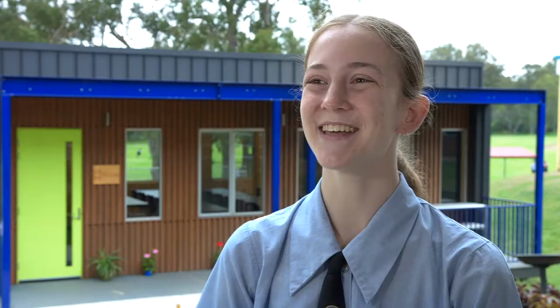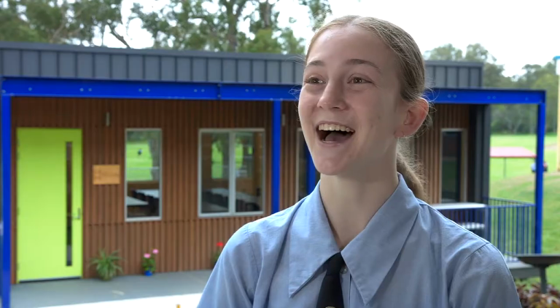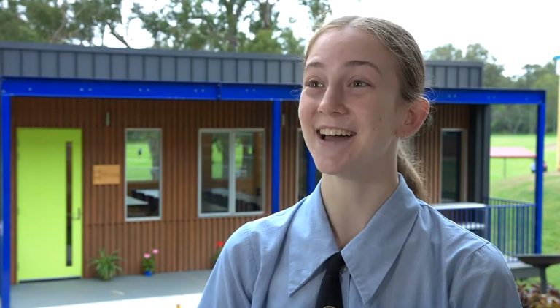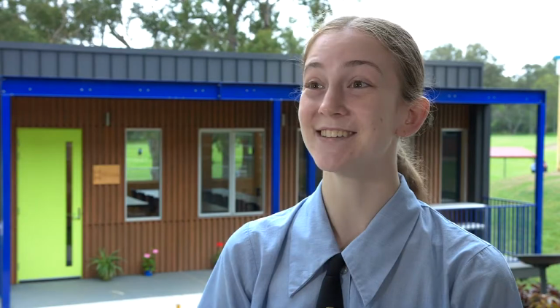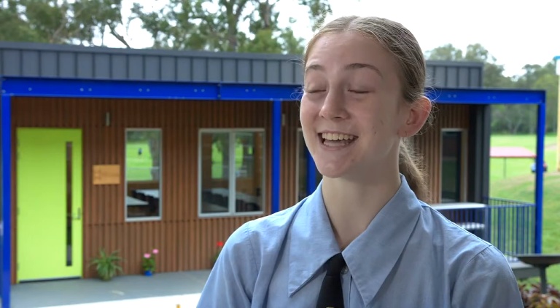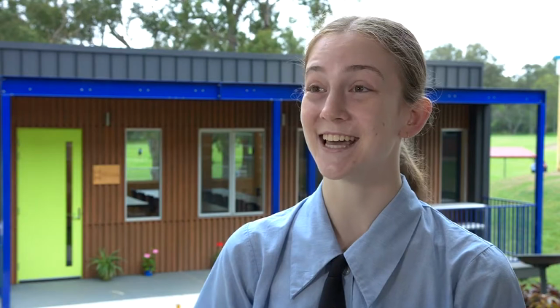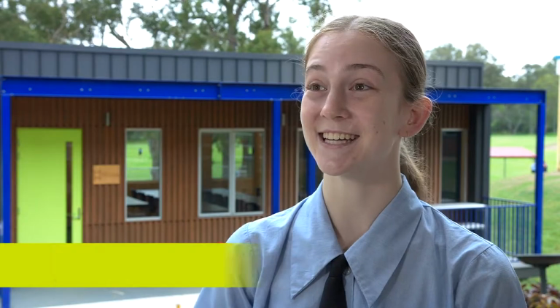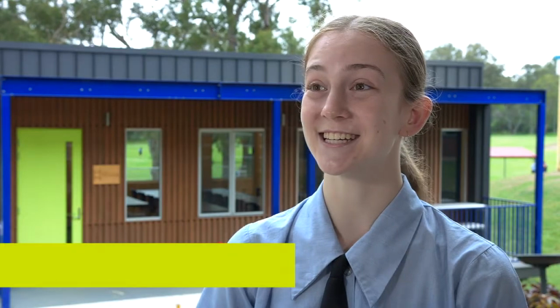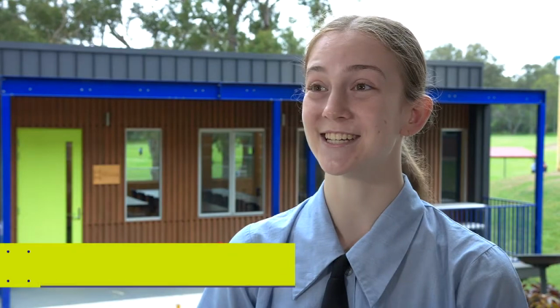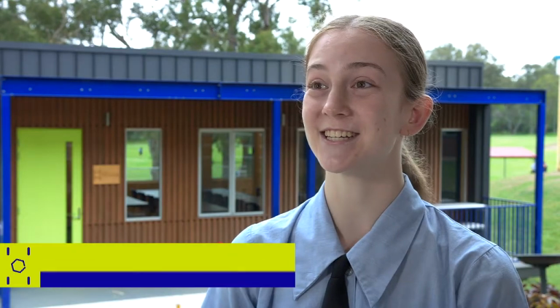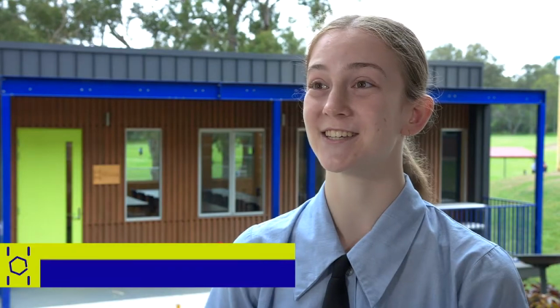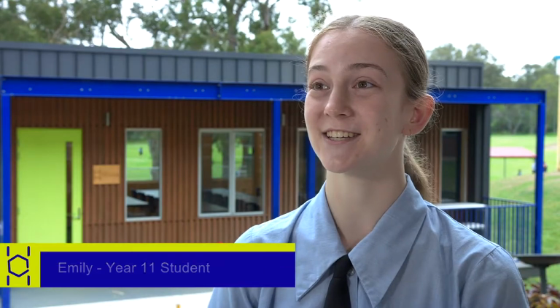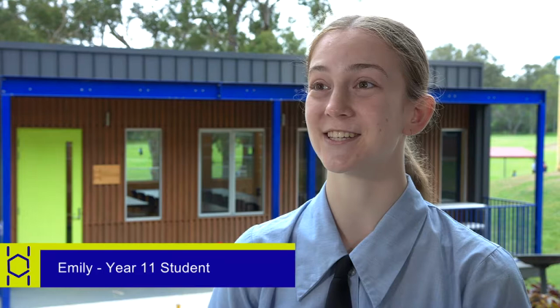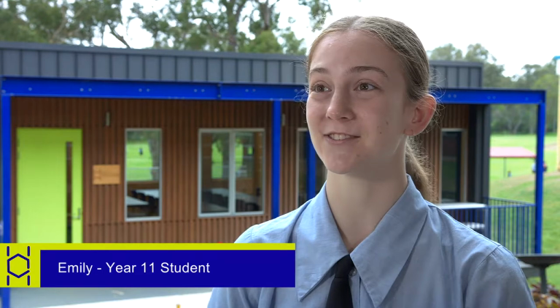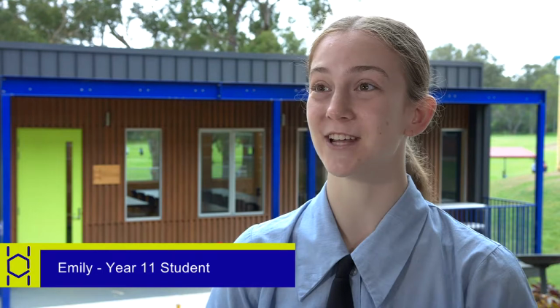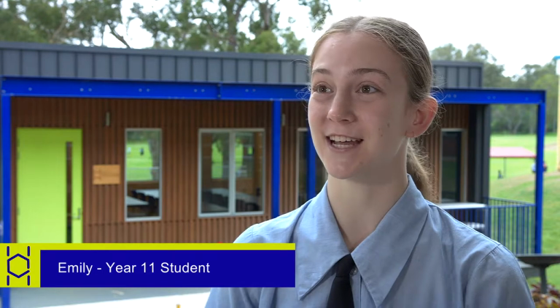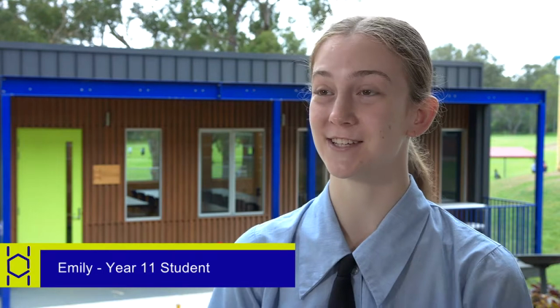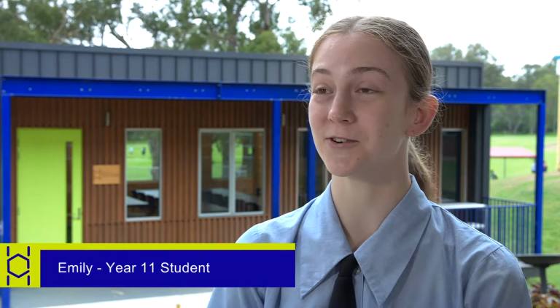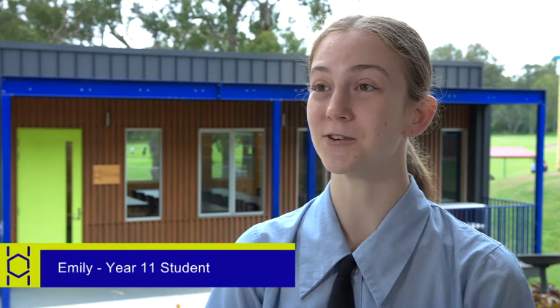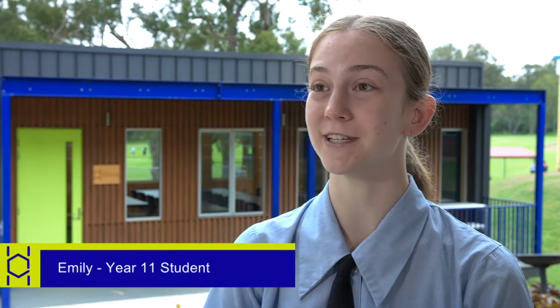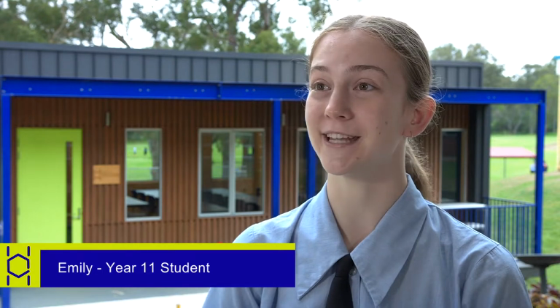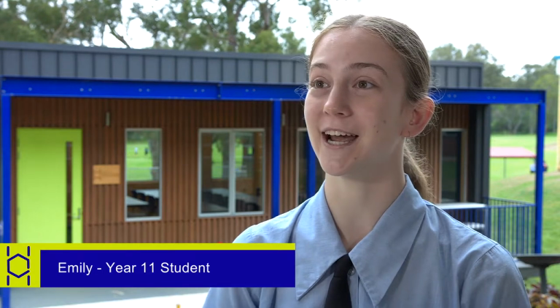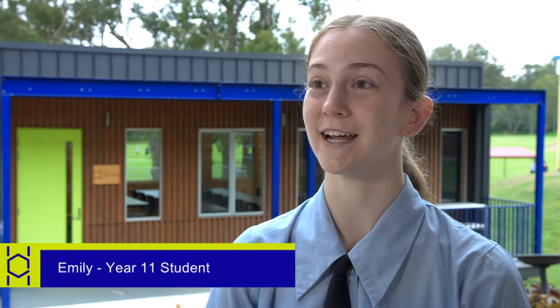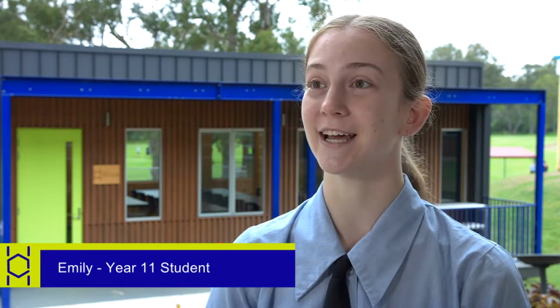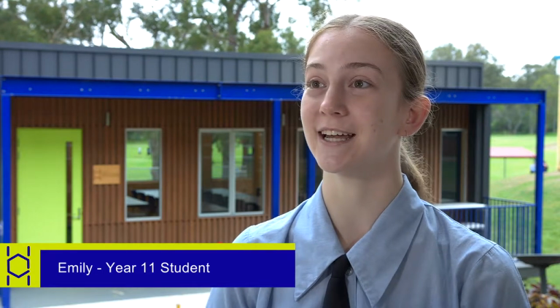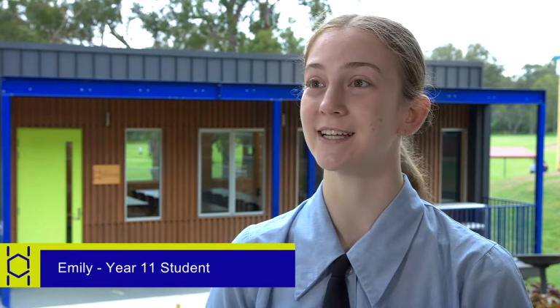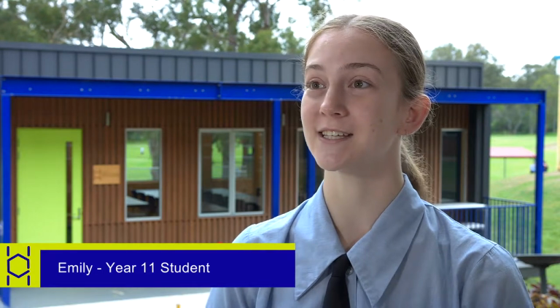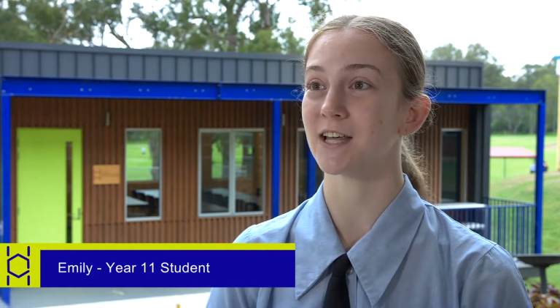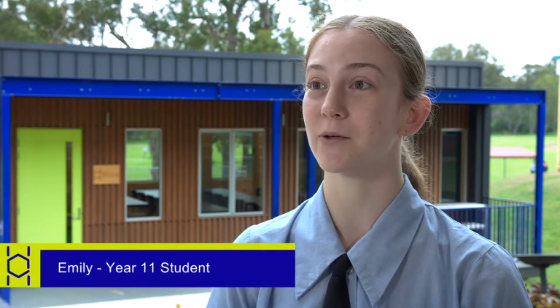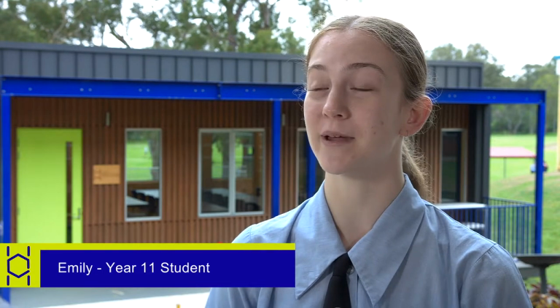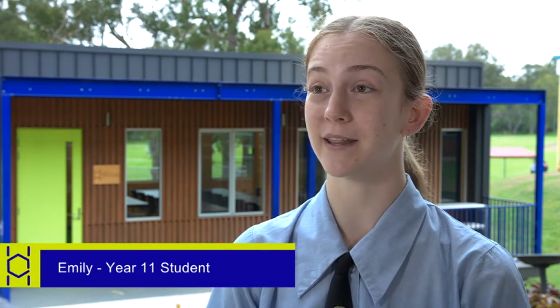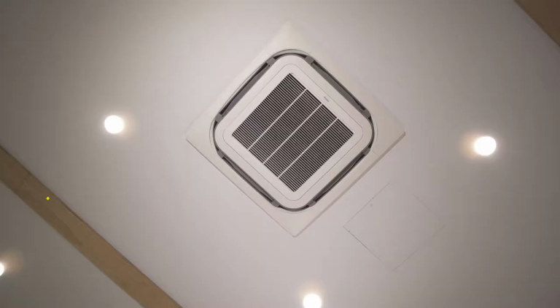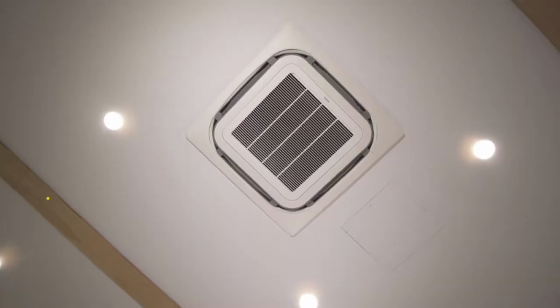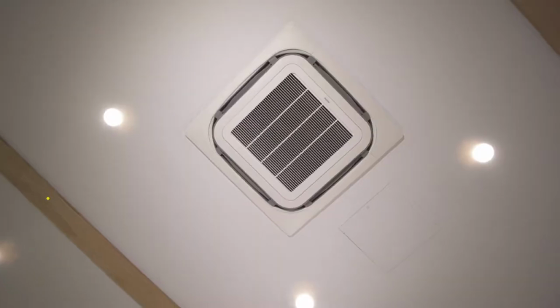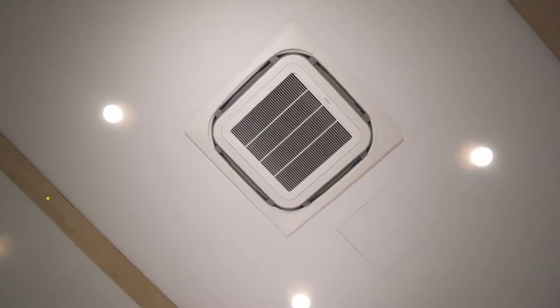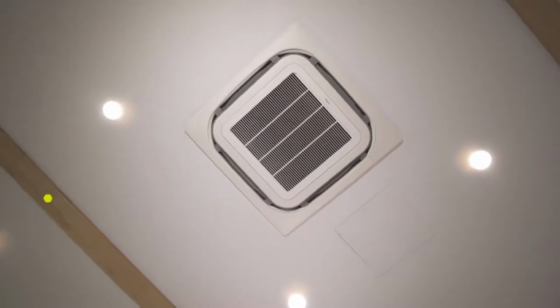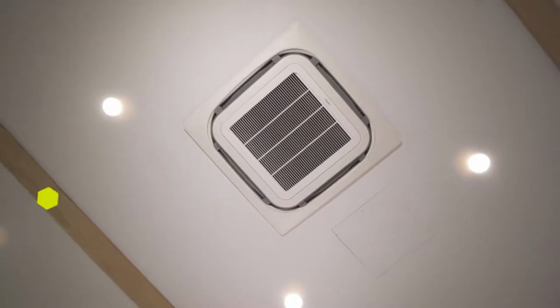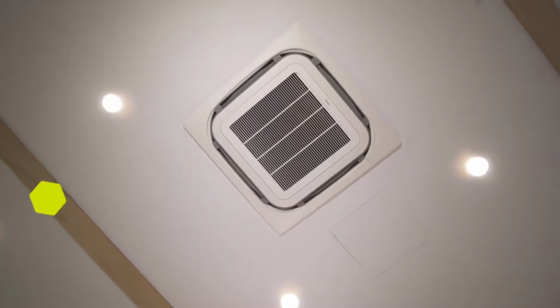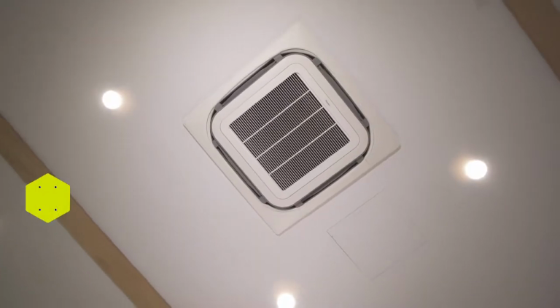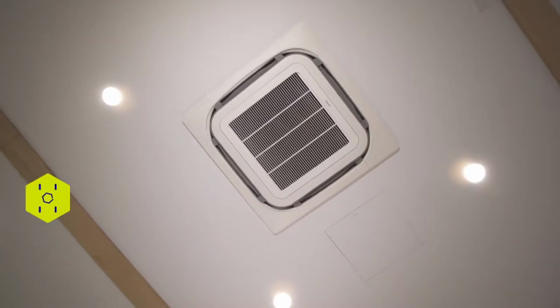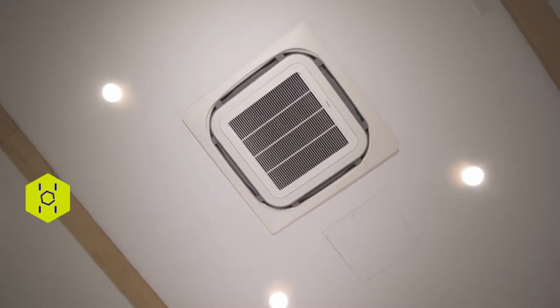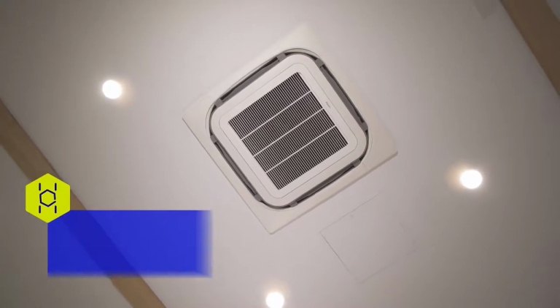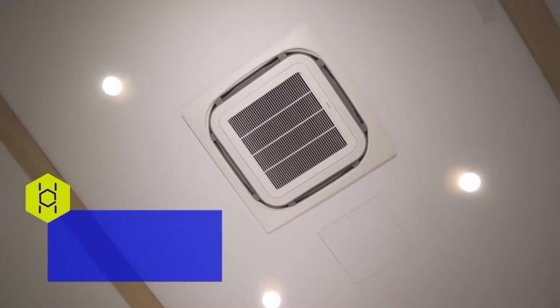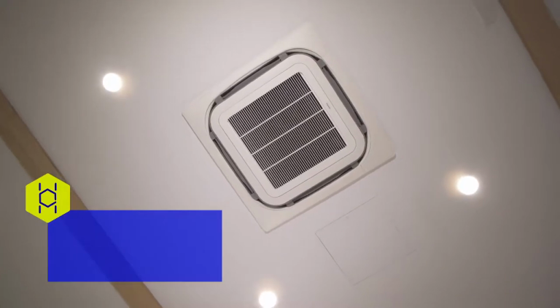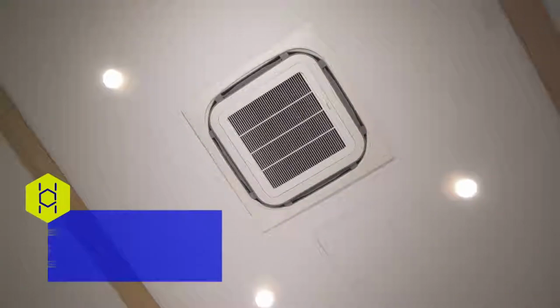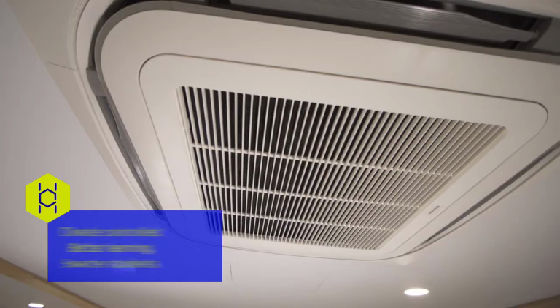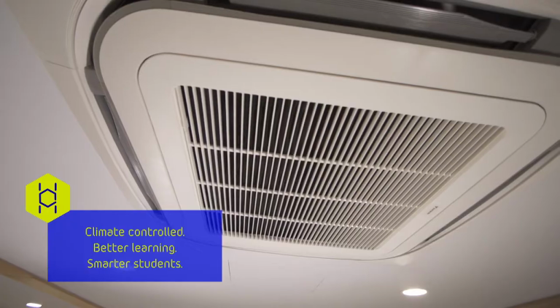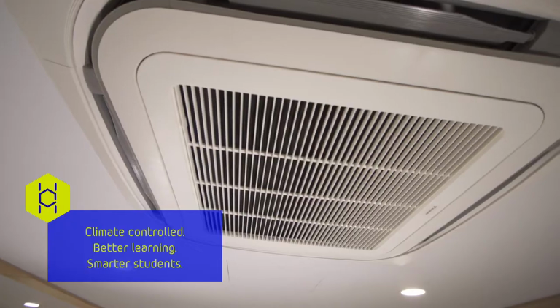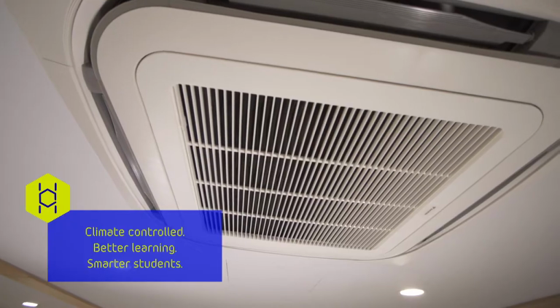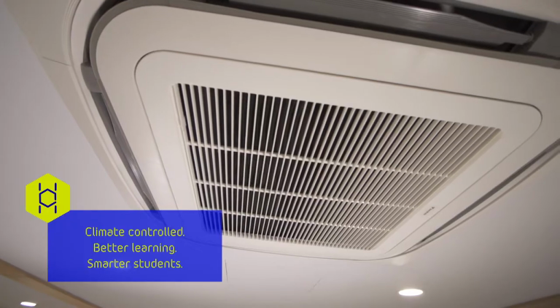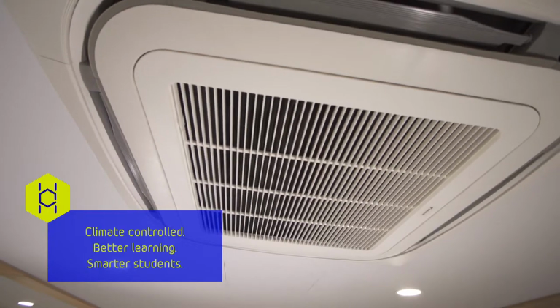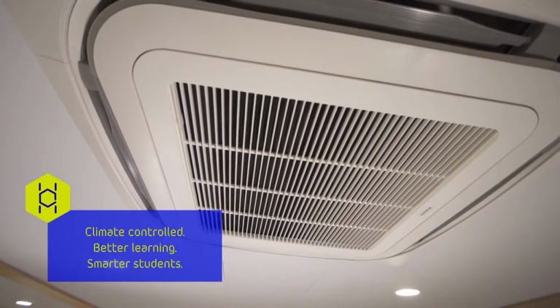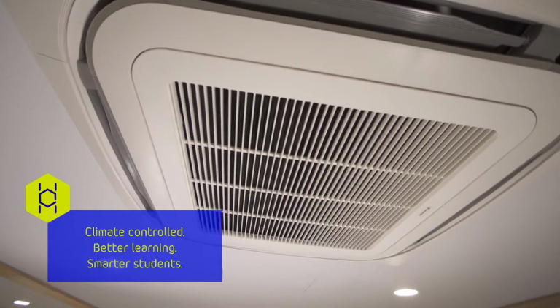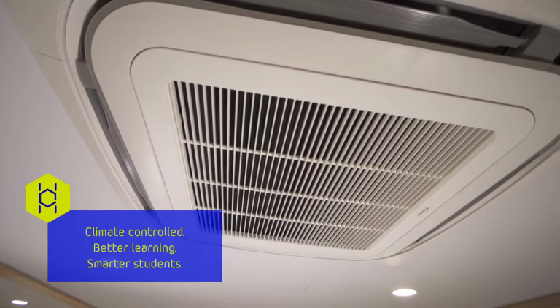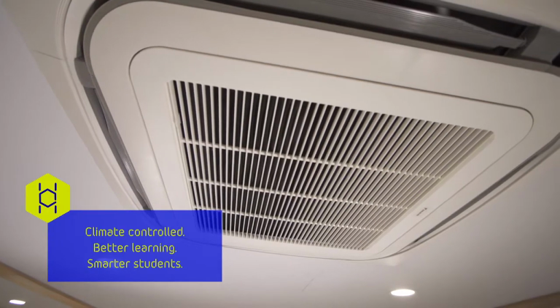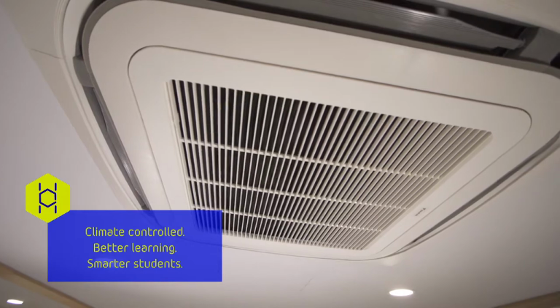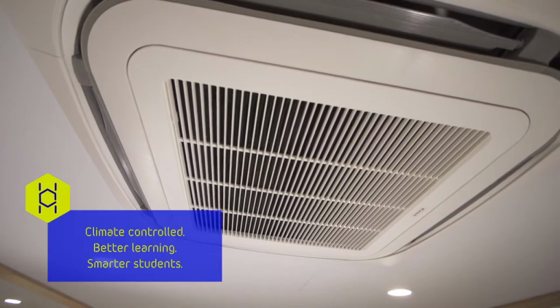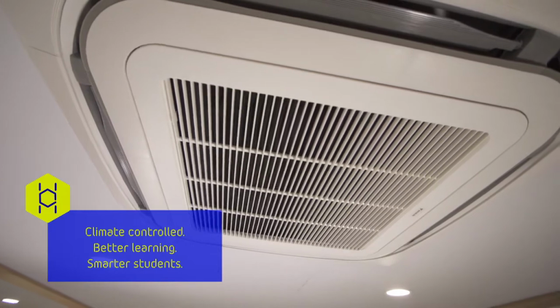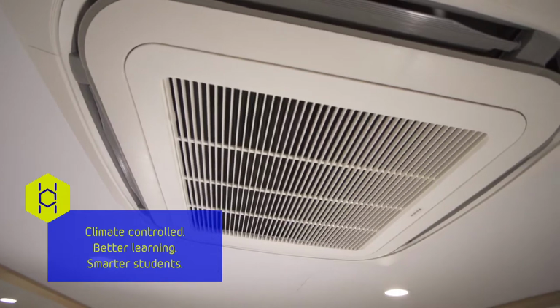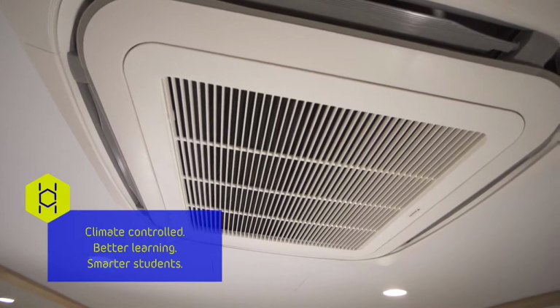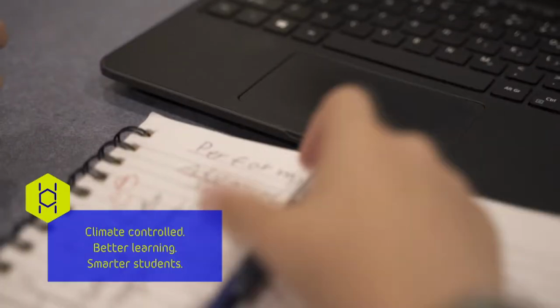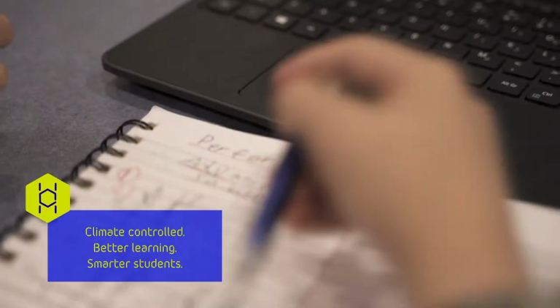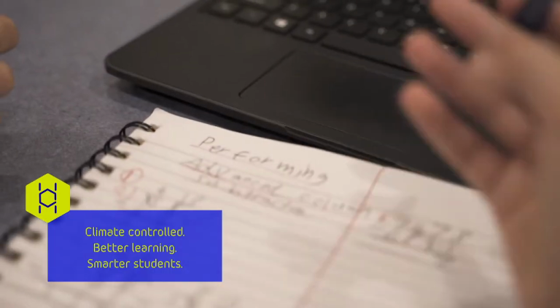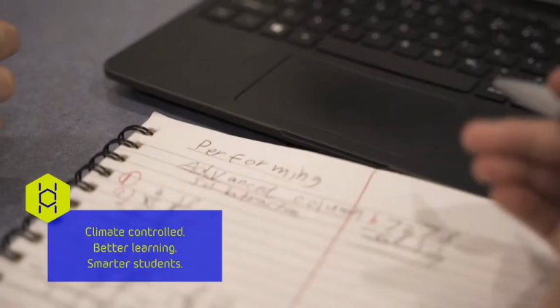The Hive is air conditioned so it's really nice and cool in there, and it's a lot better than some of our other classrooms which are really hot and stuffy, so it means that we can learn better.